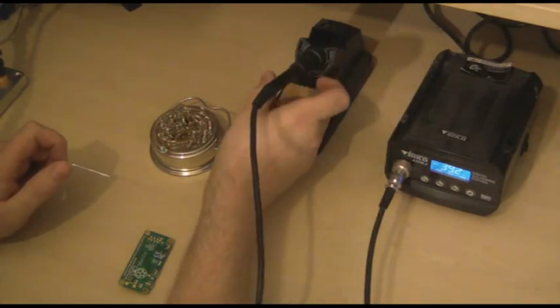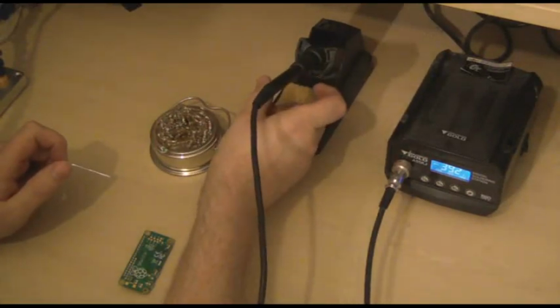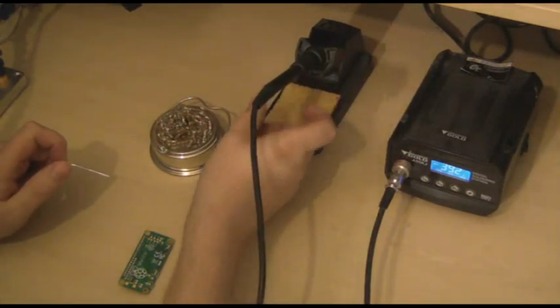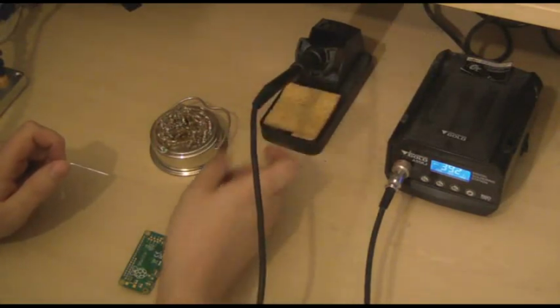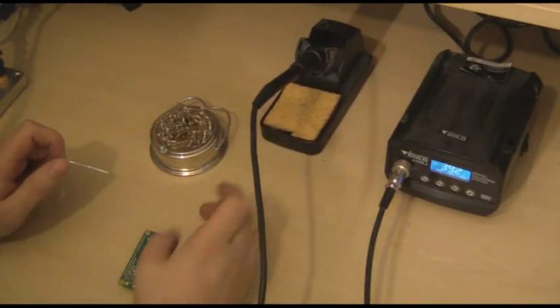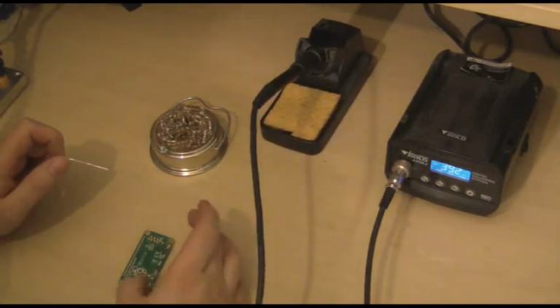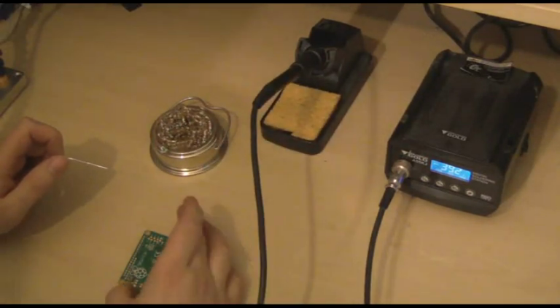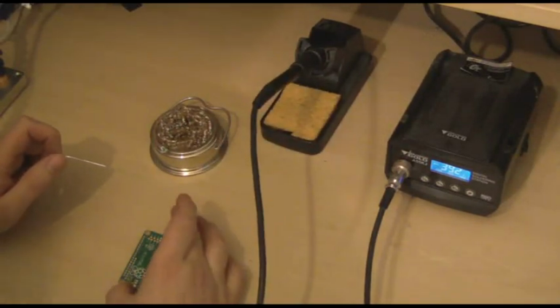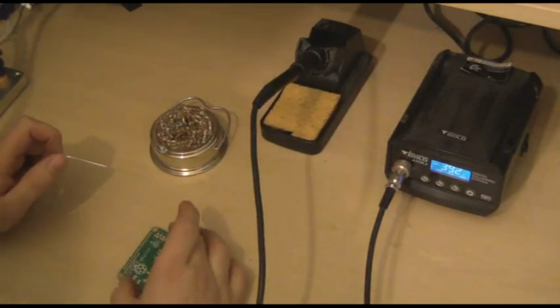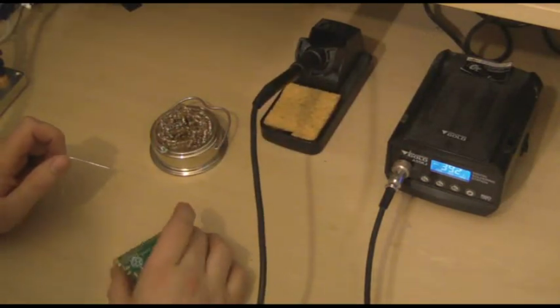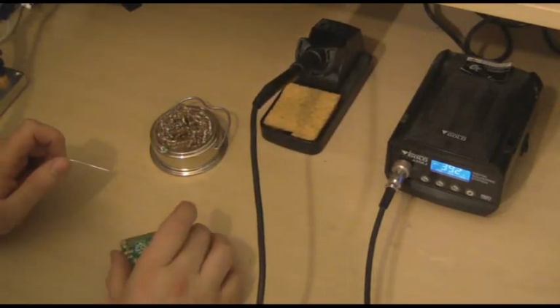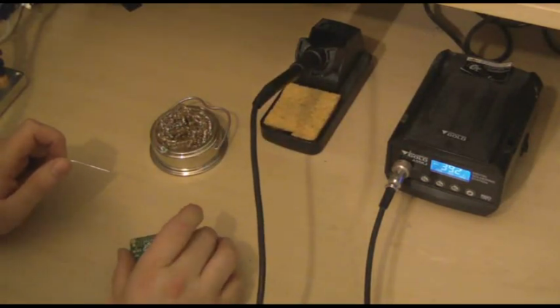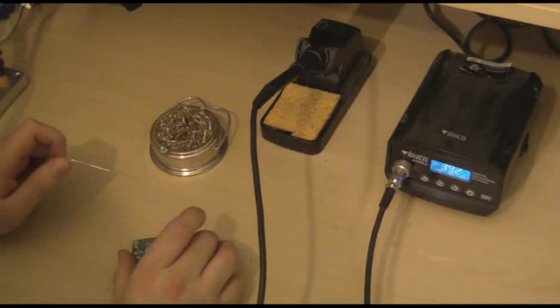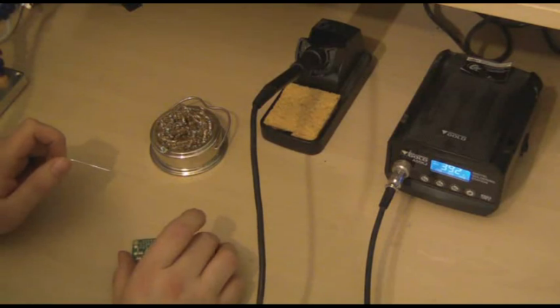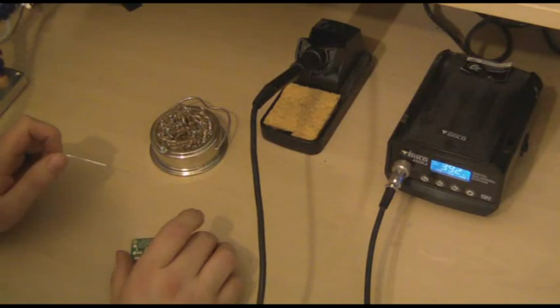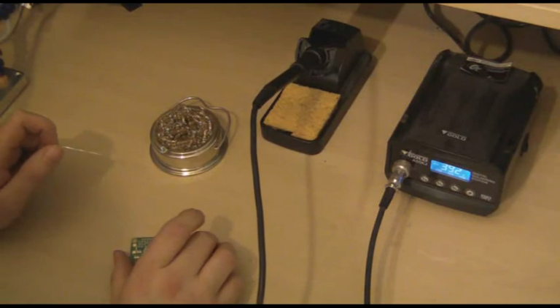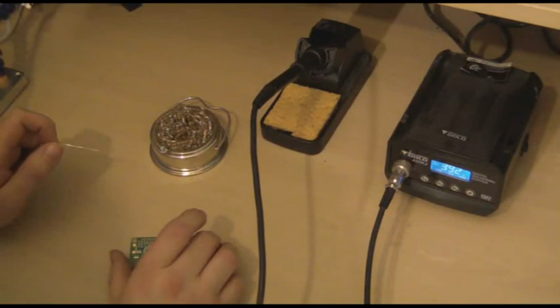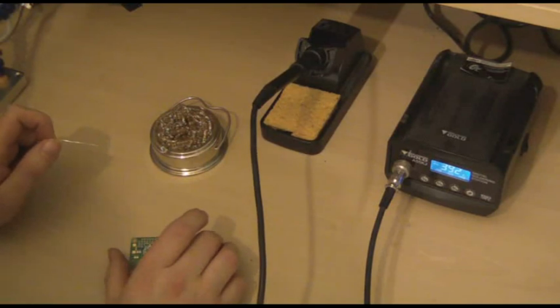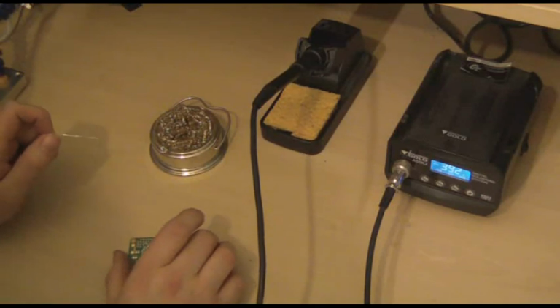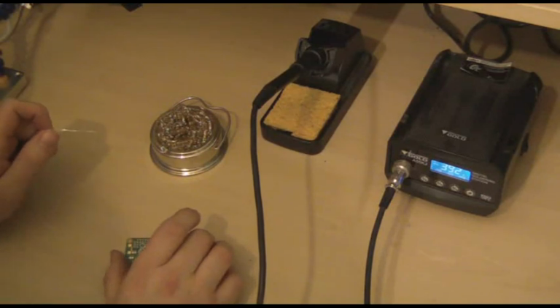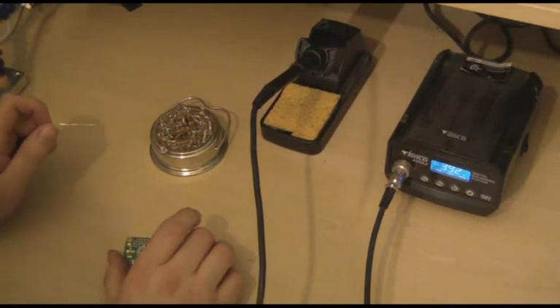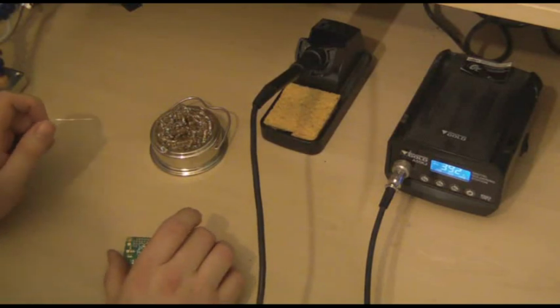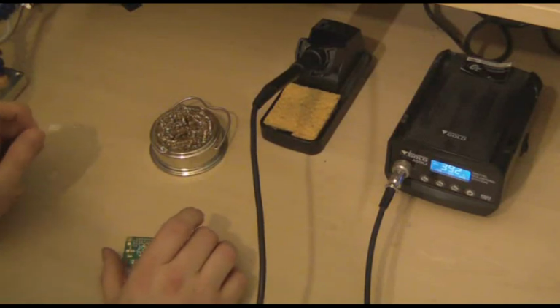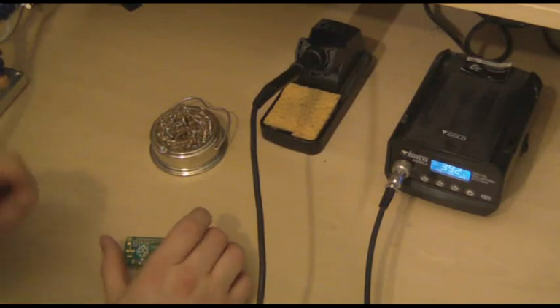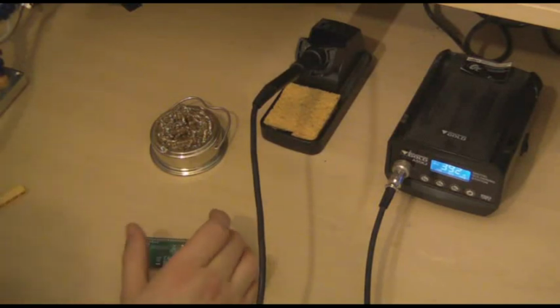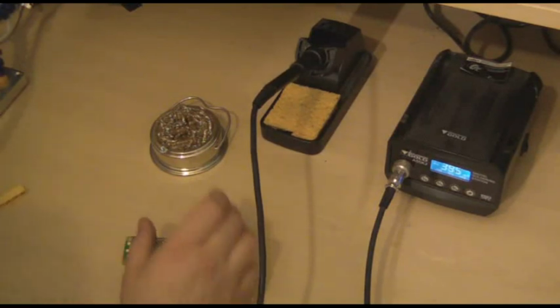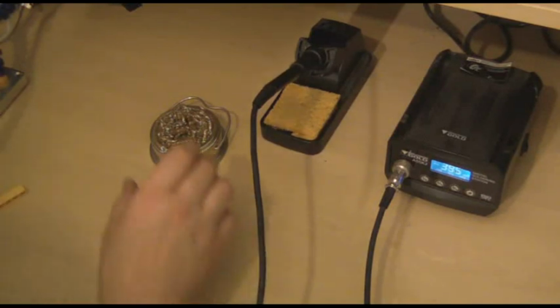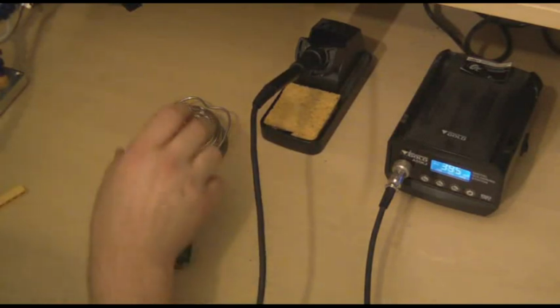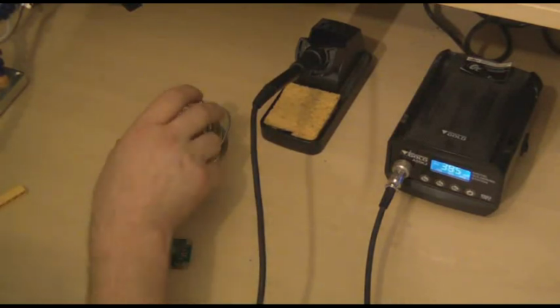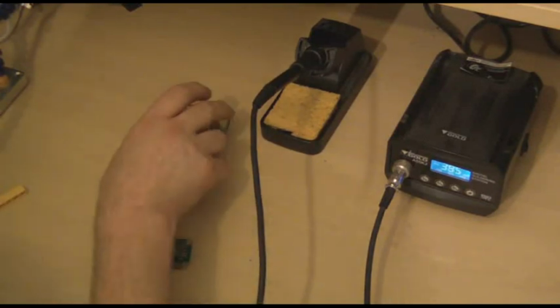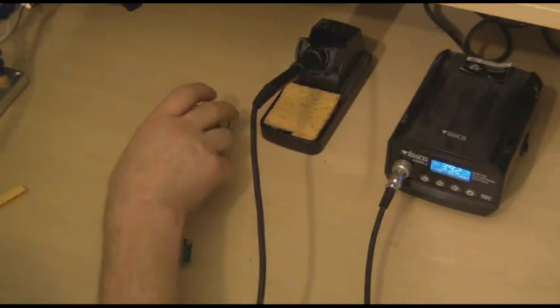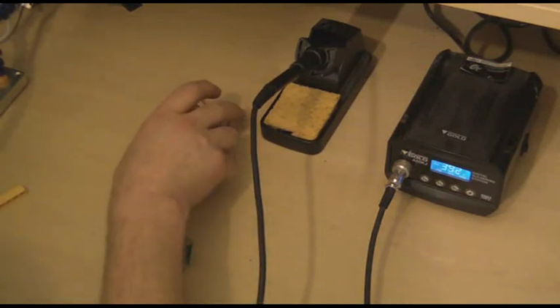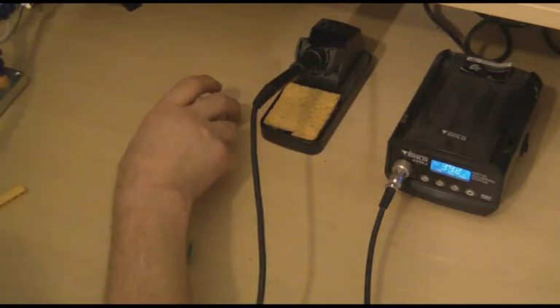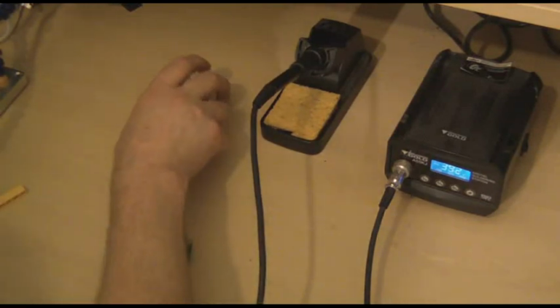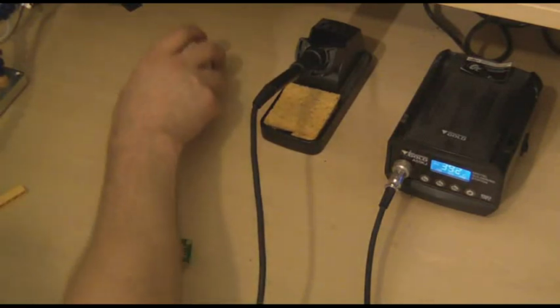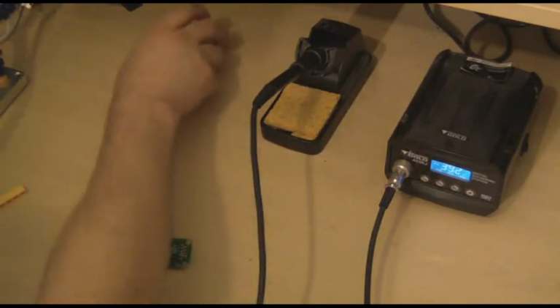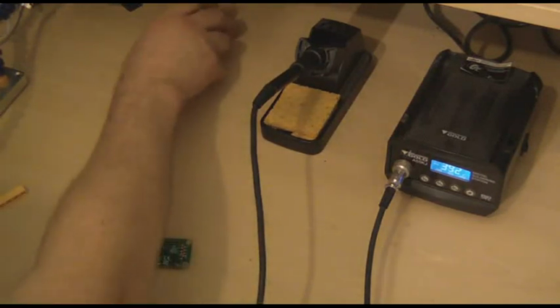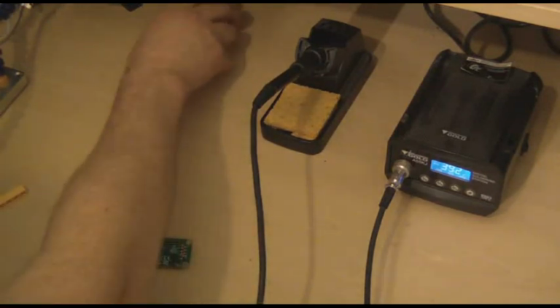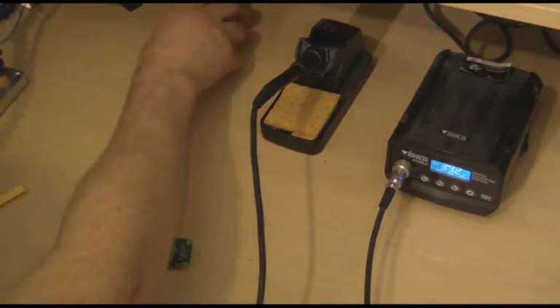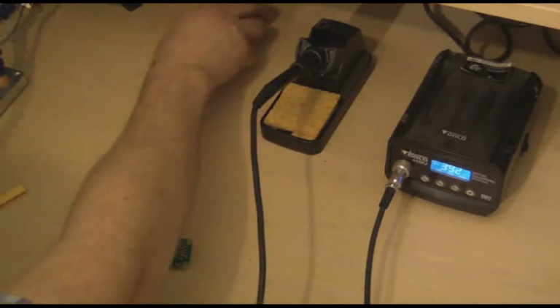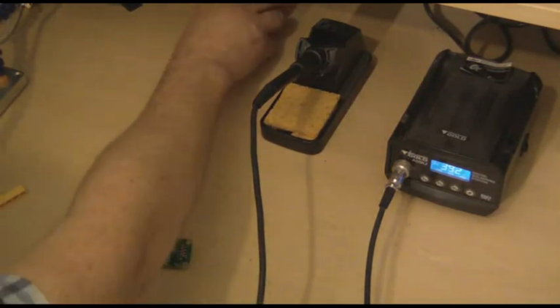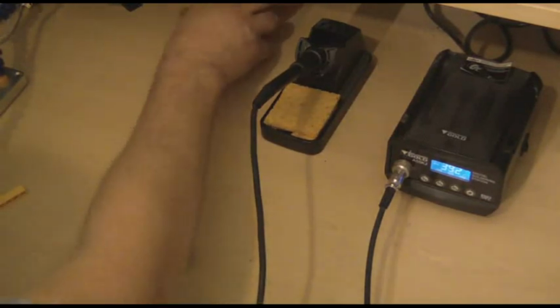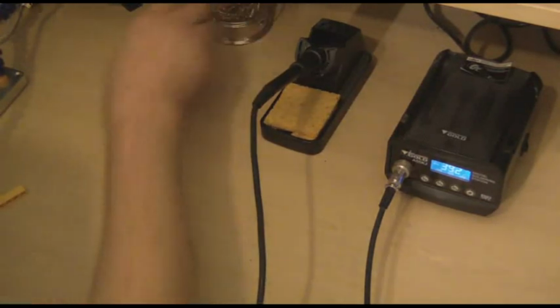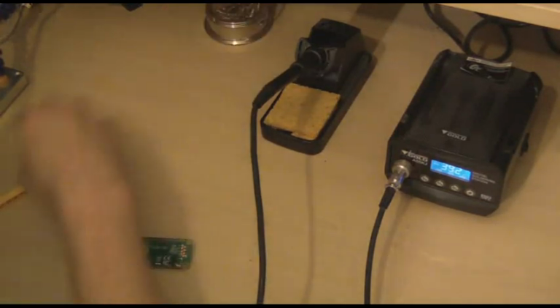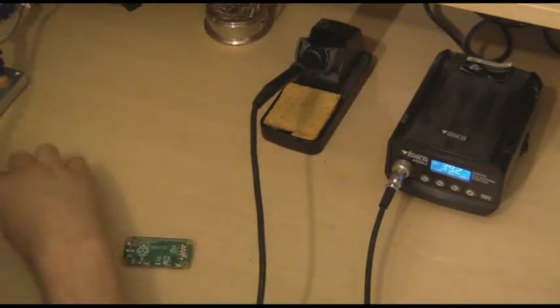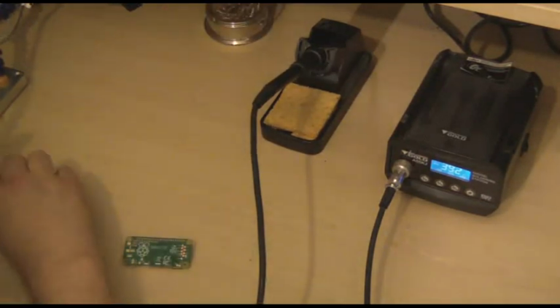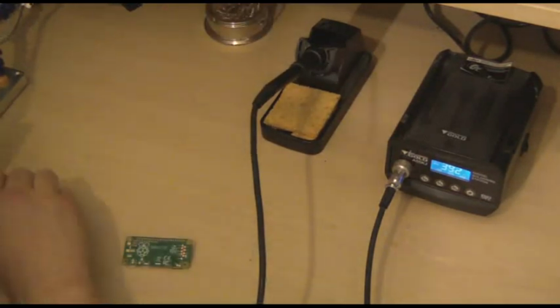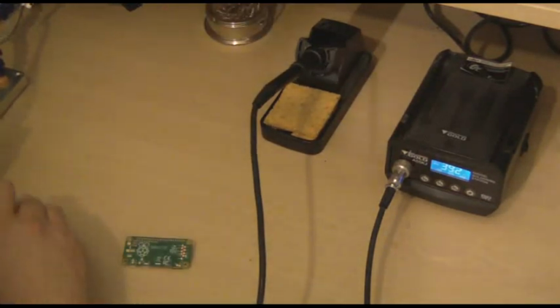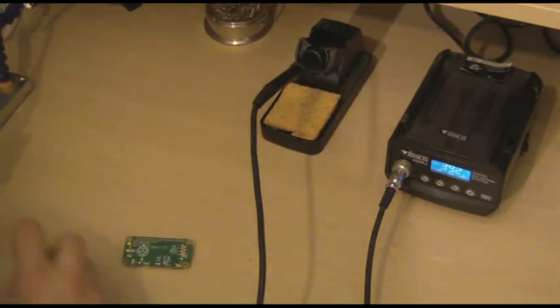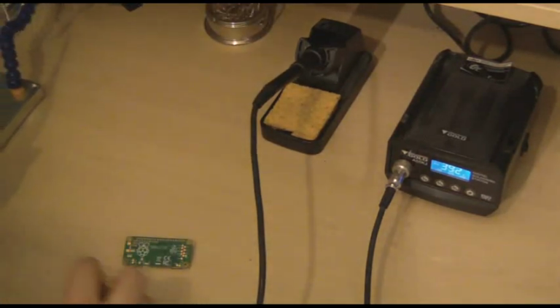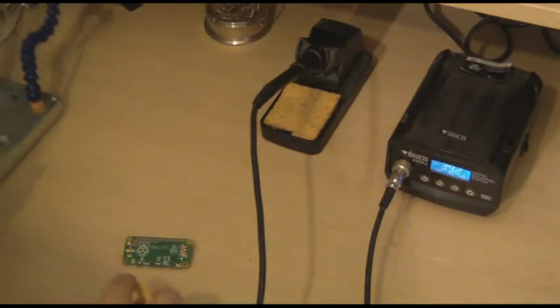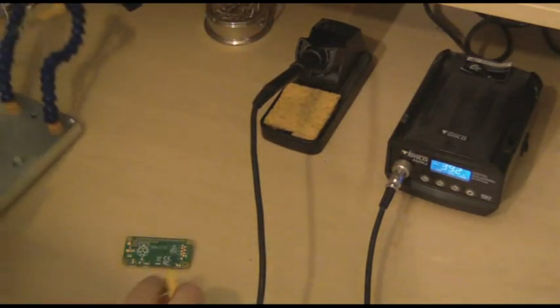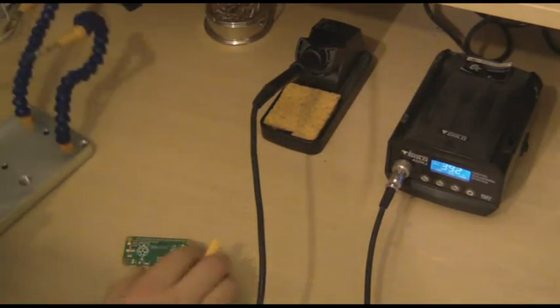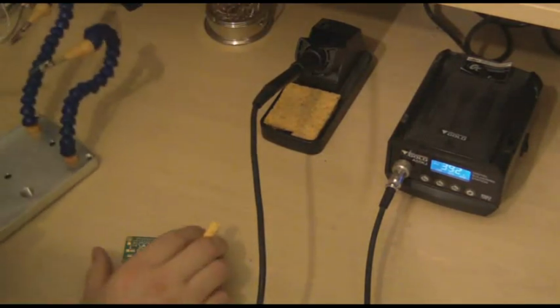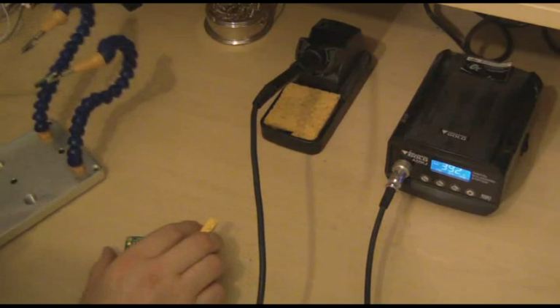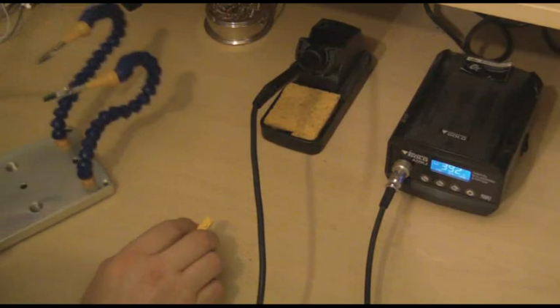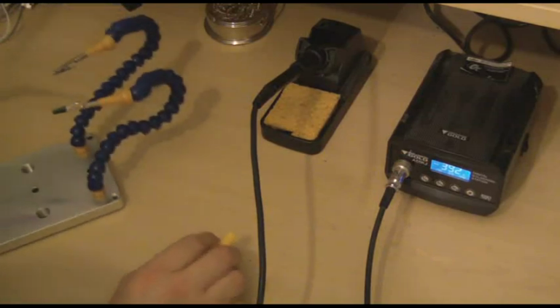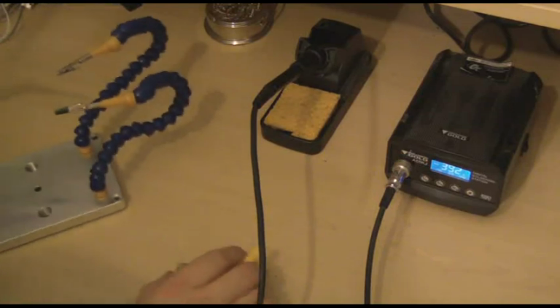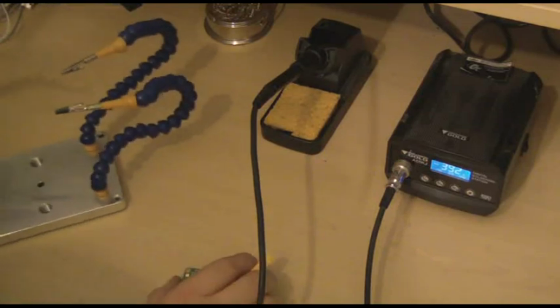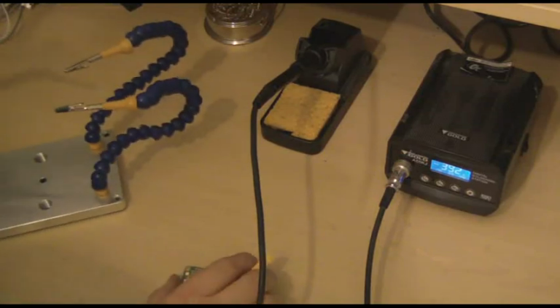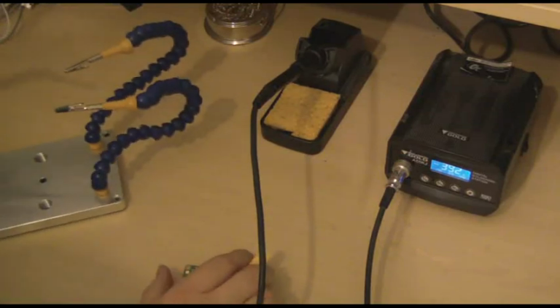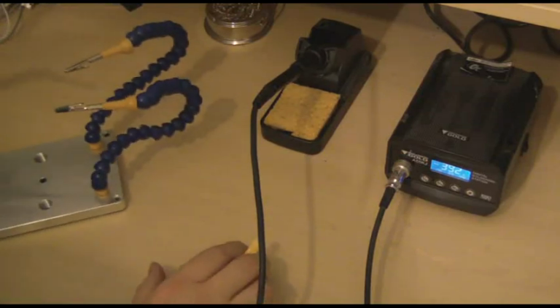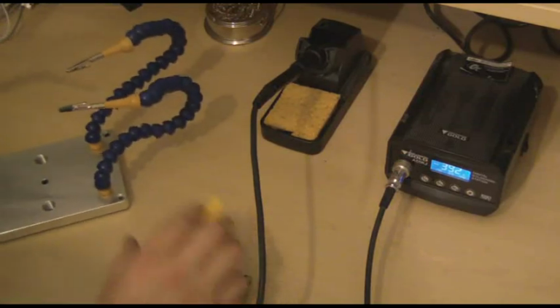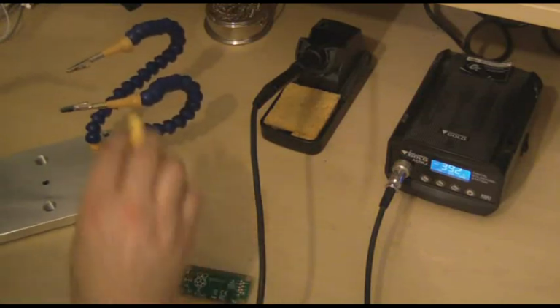One thing I'm doing here is using my helping hands to hold the board steady while I continue soldering, although it's not strictly required.